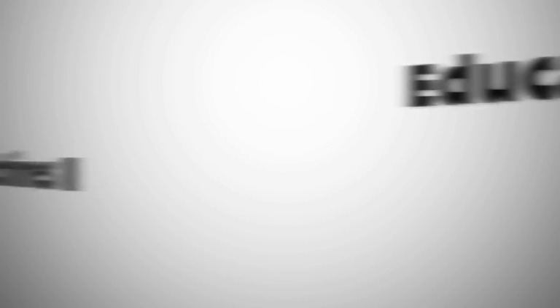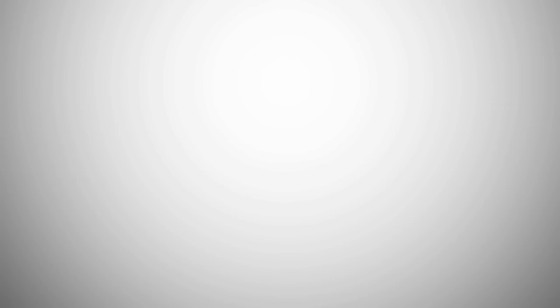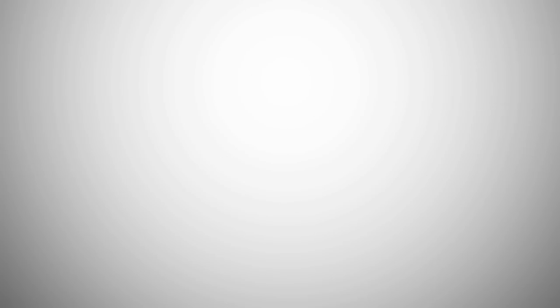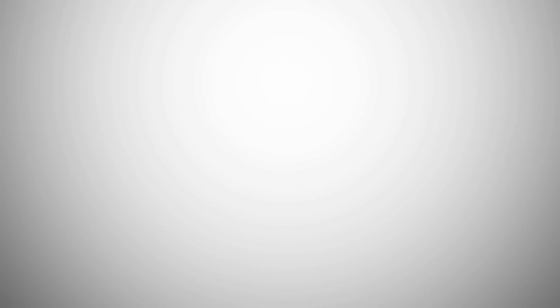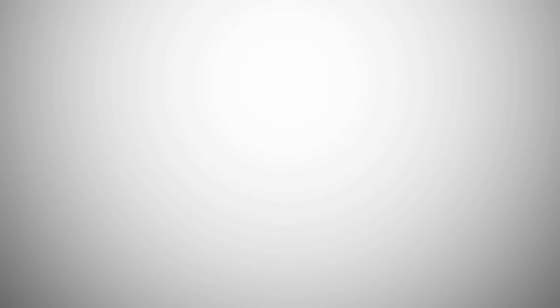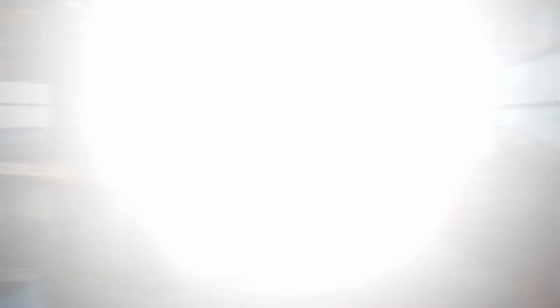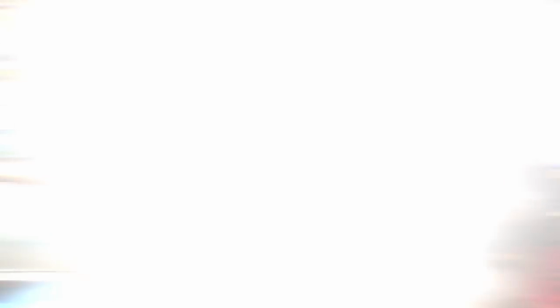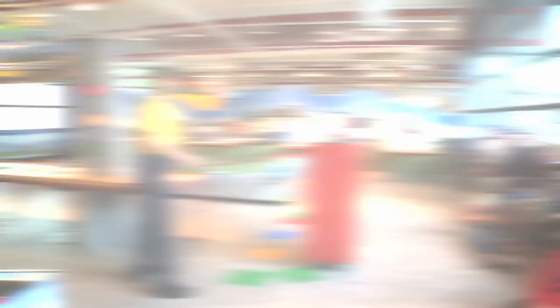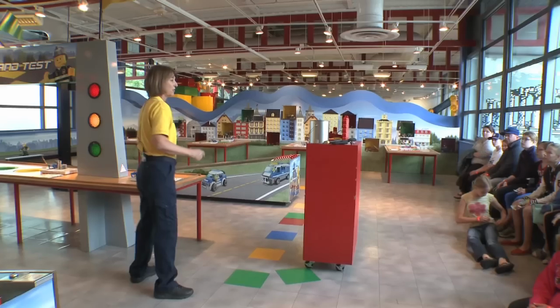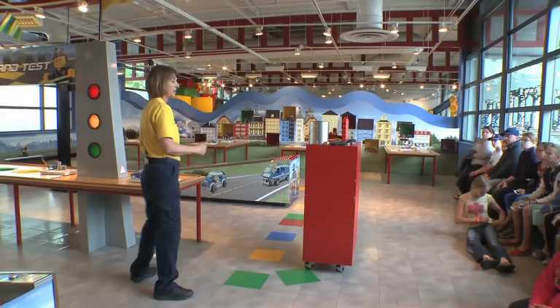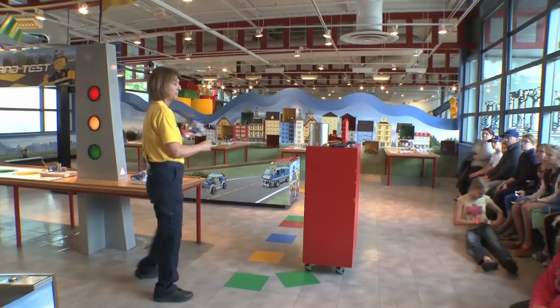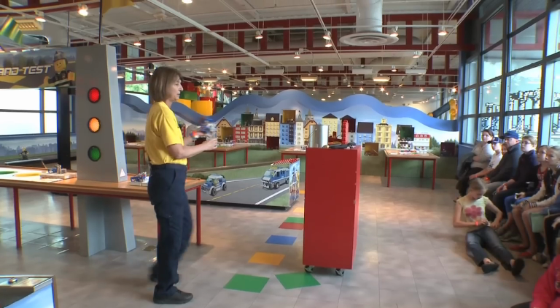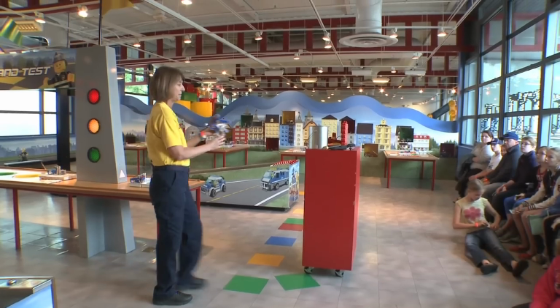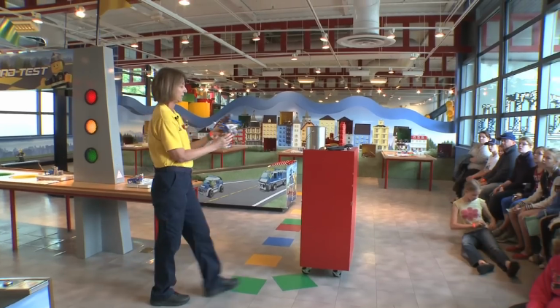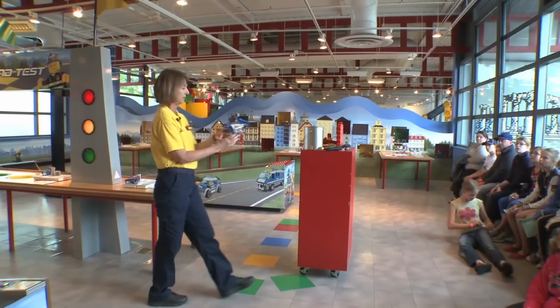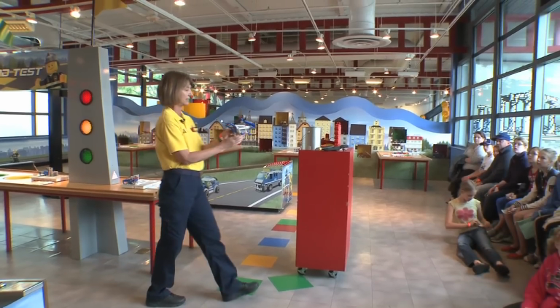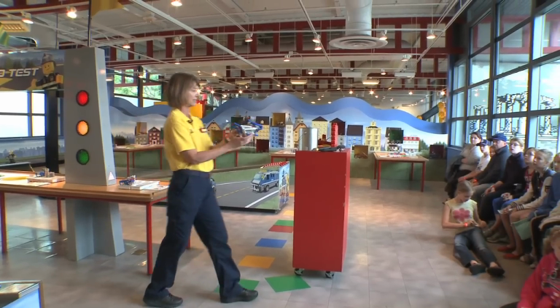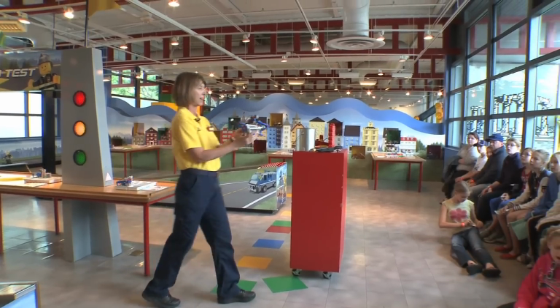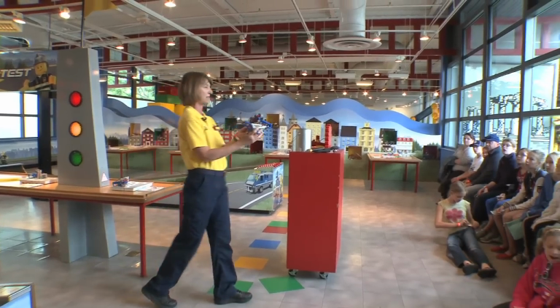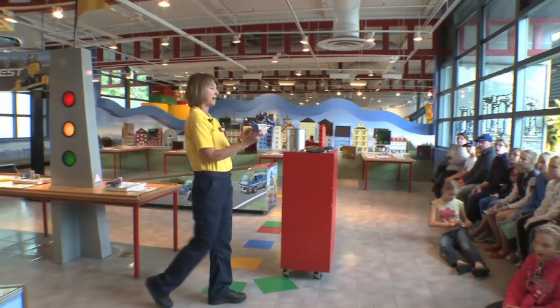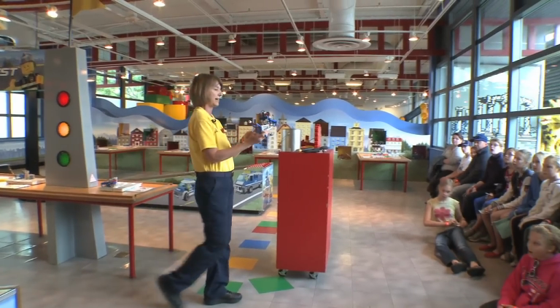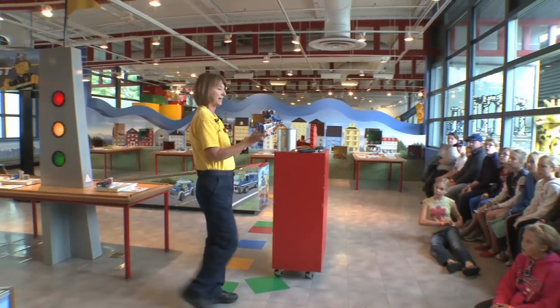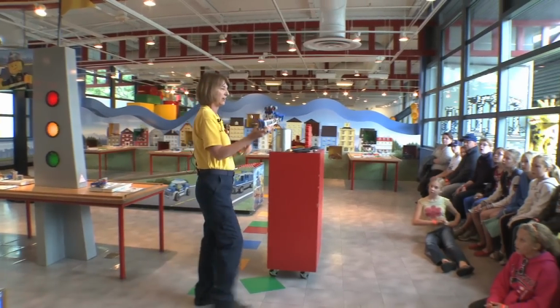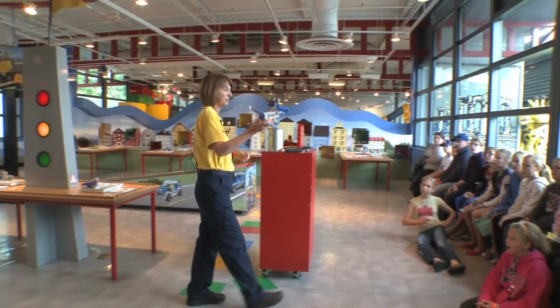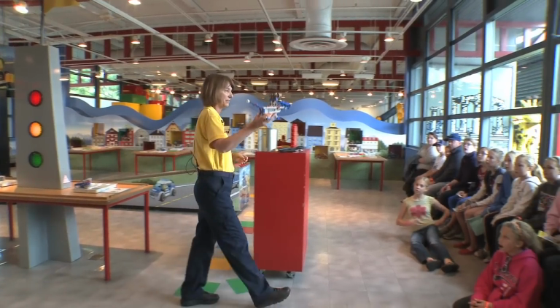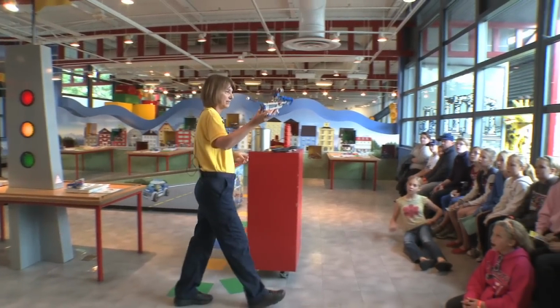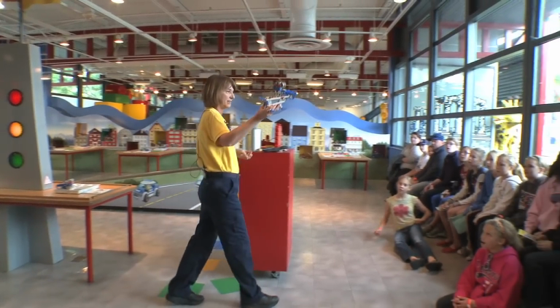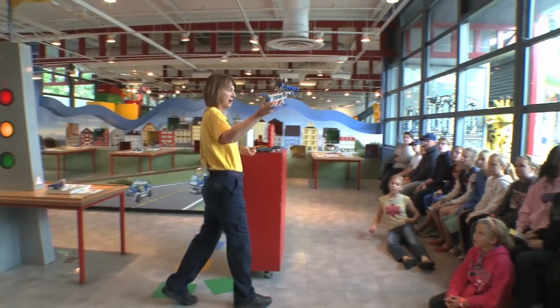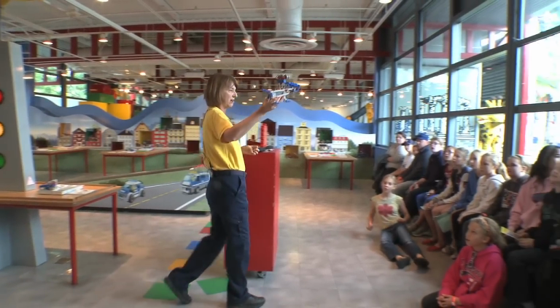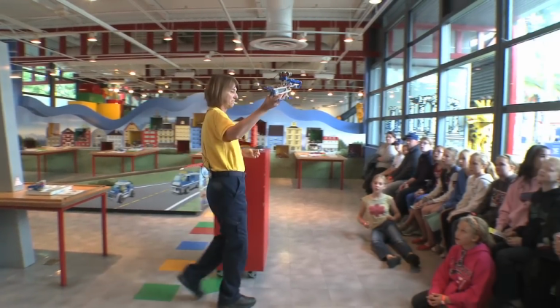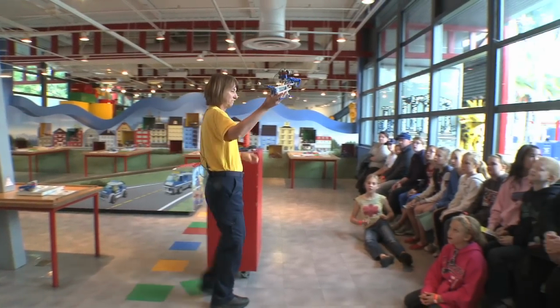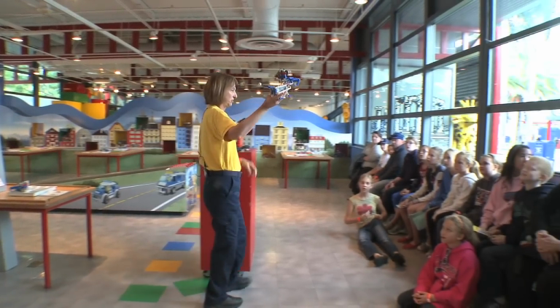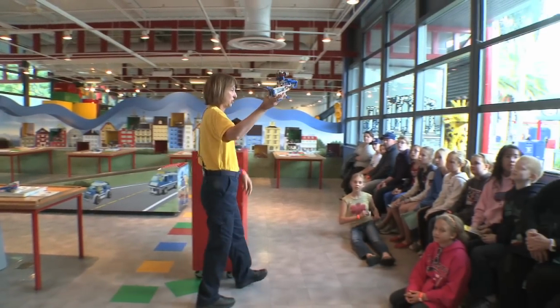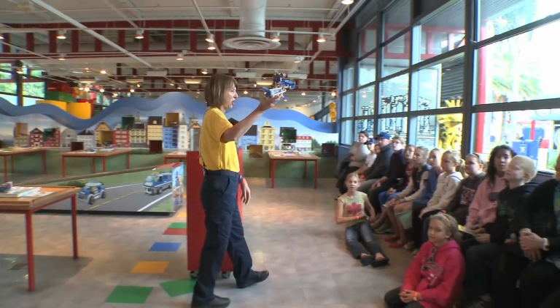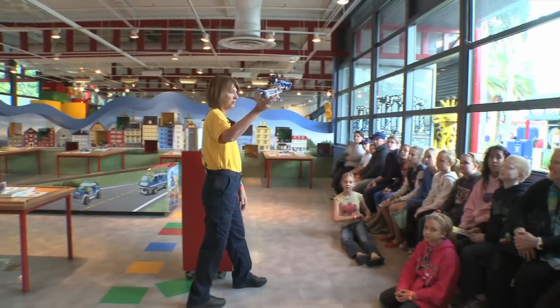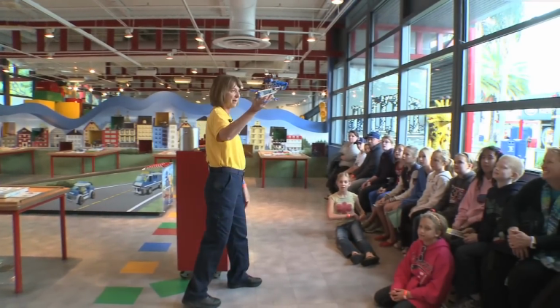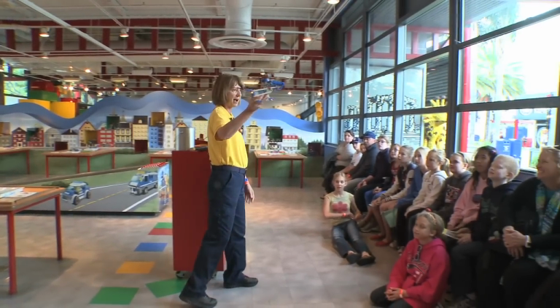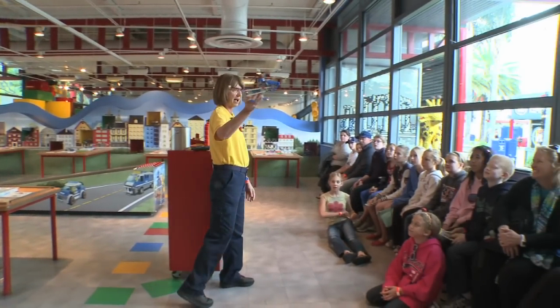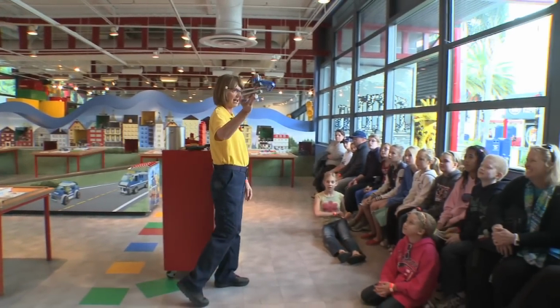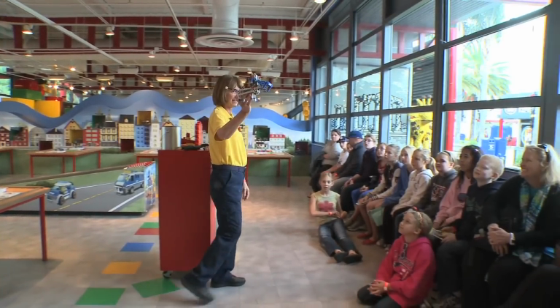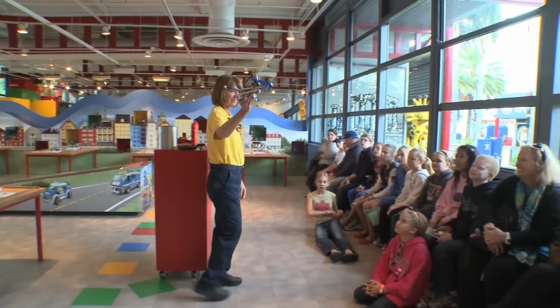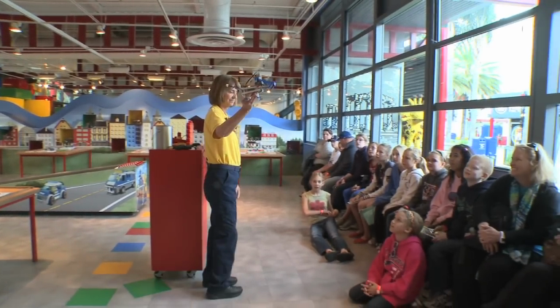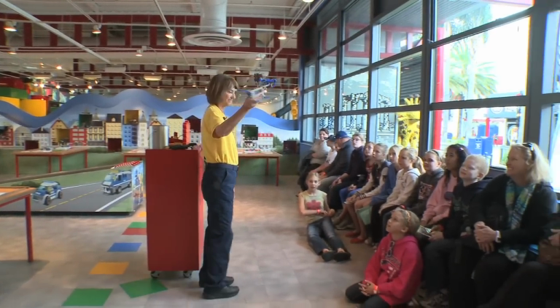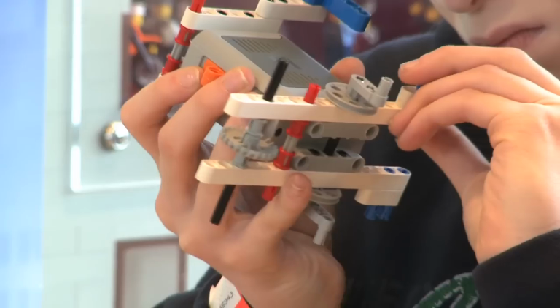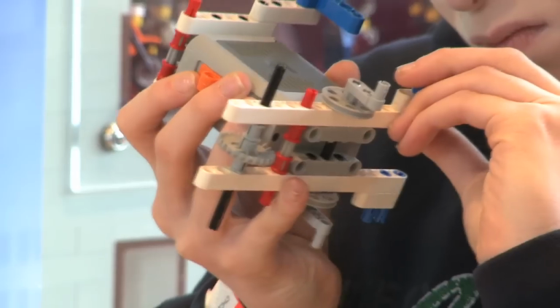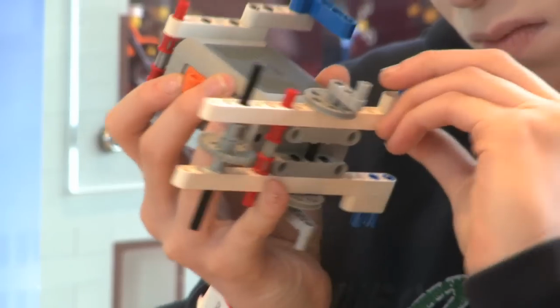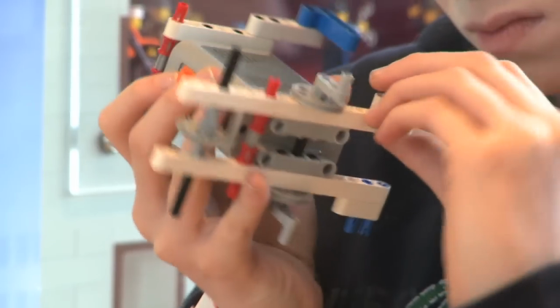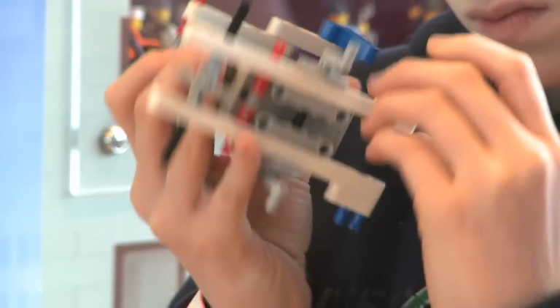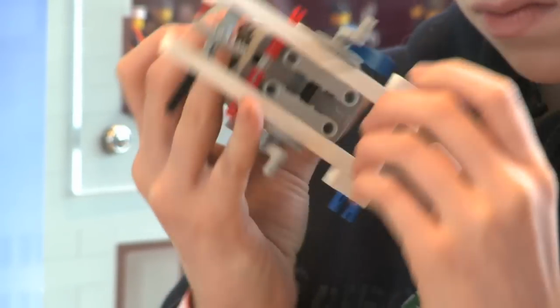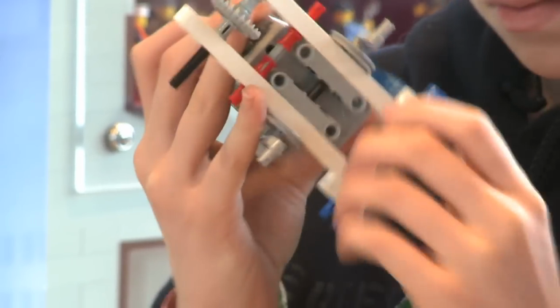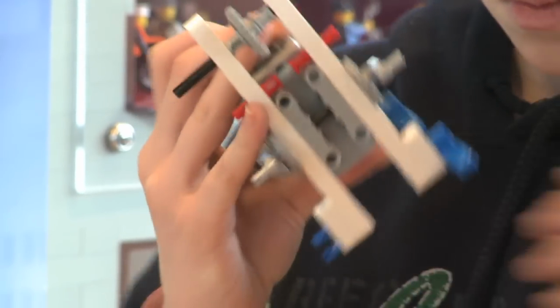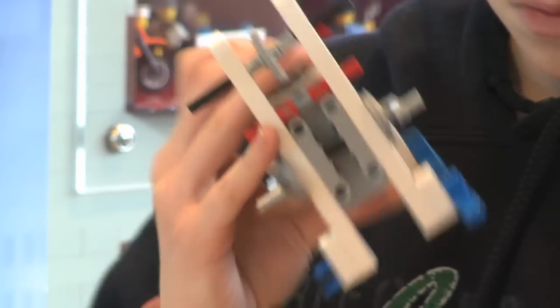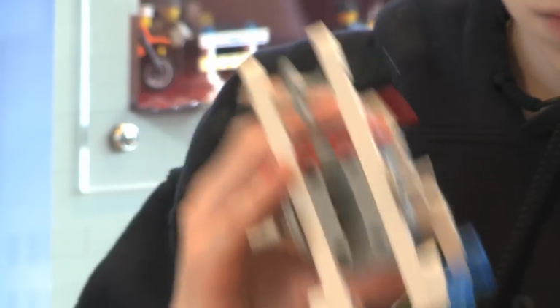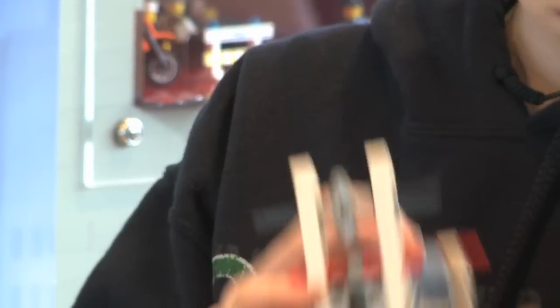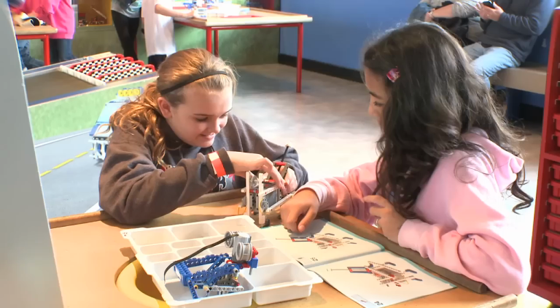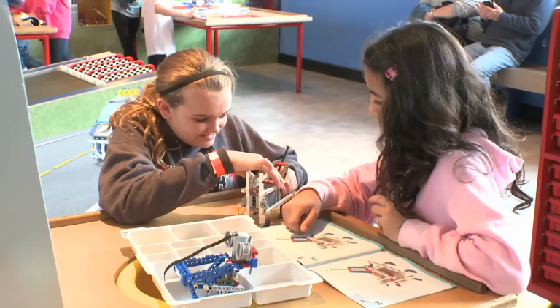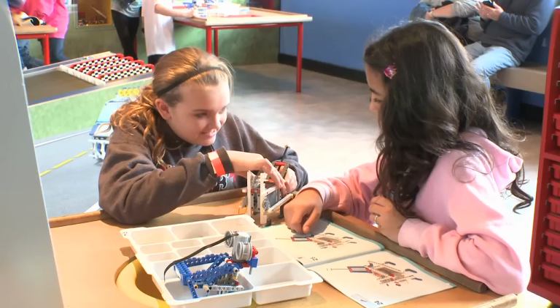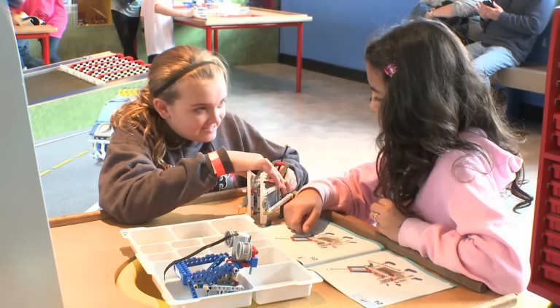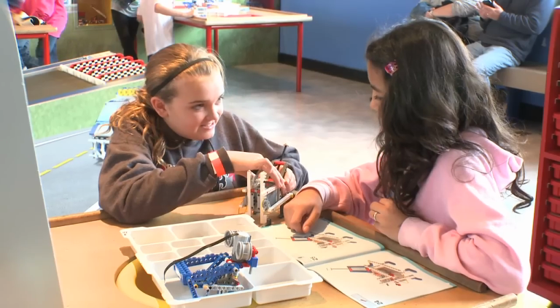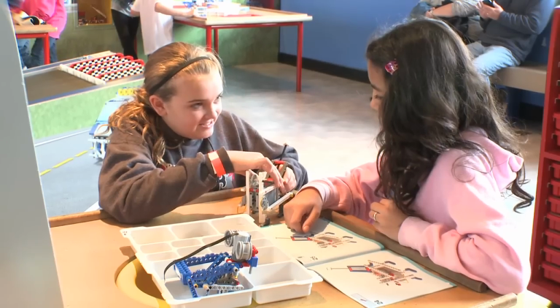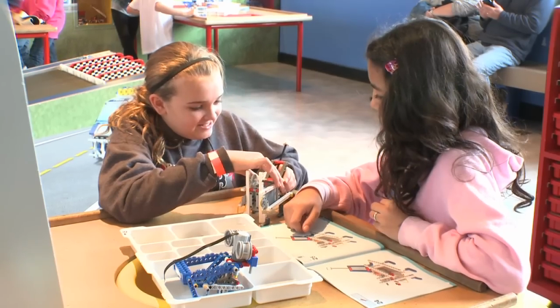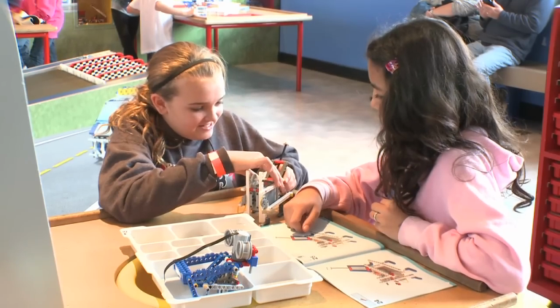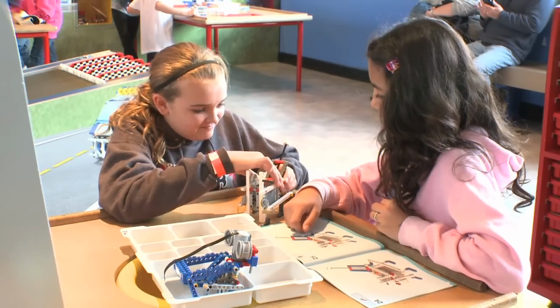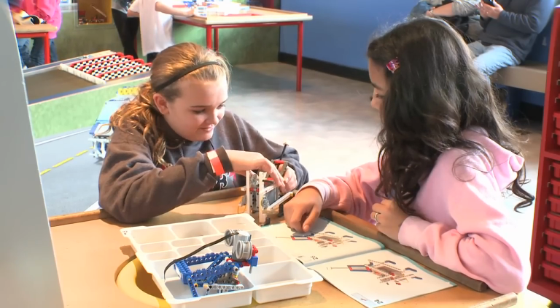Today we're going to be building this guy right here. This is our dog bot. Busy hands, busy brains.